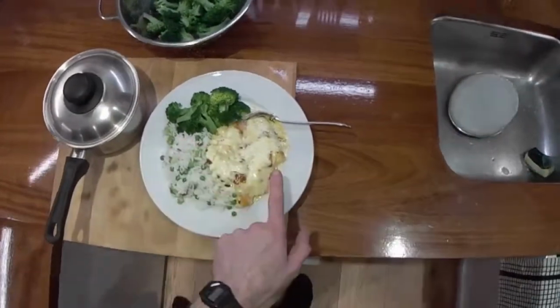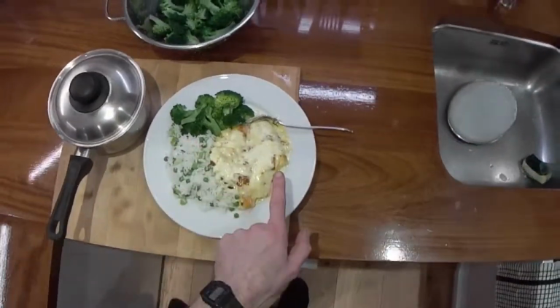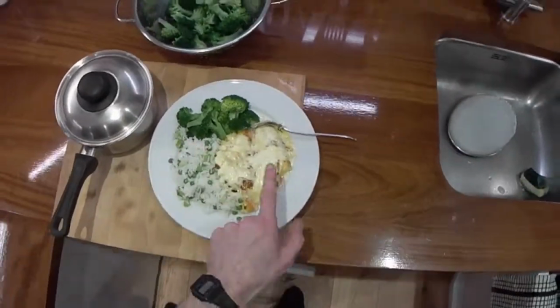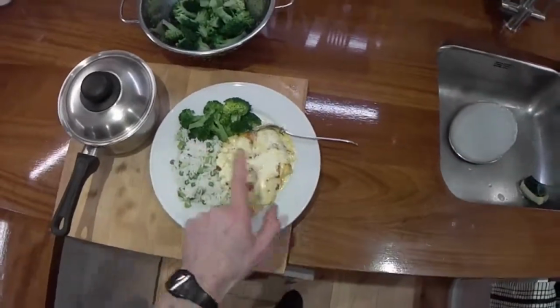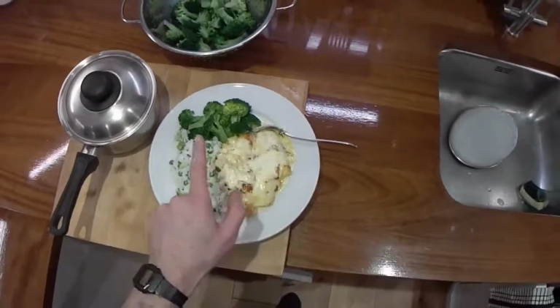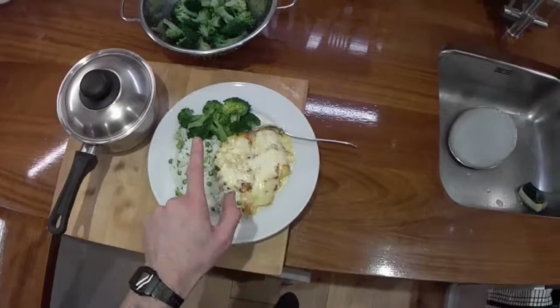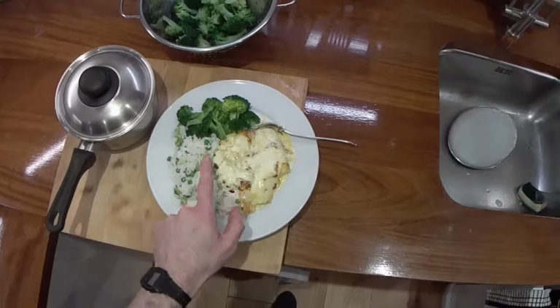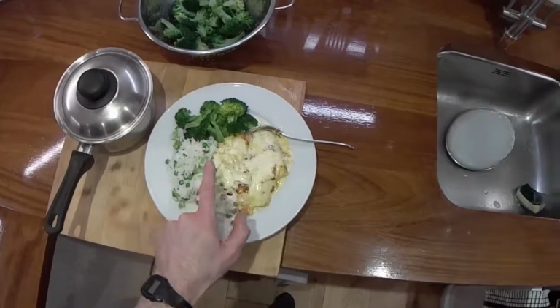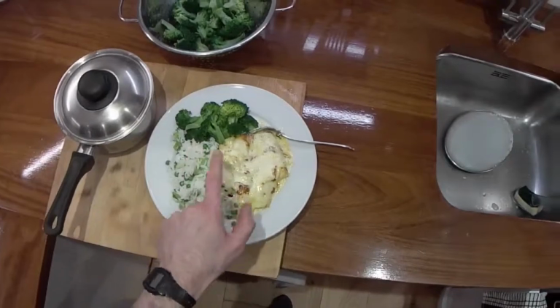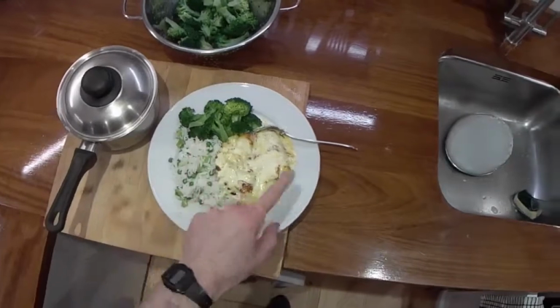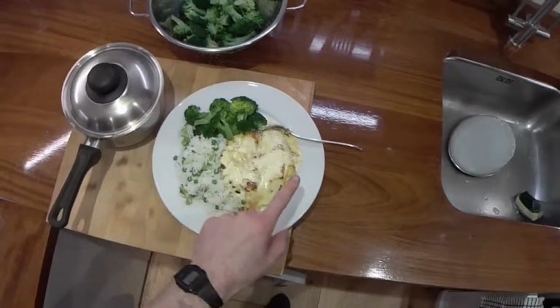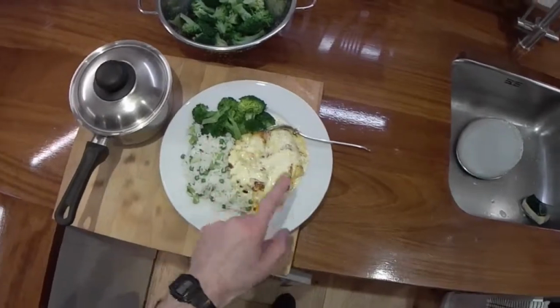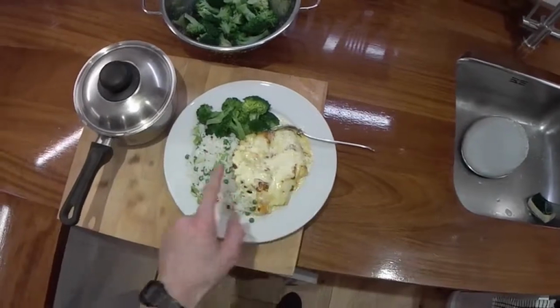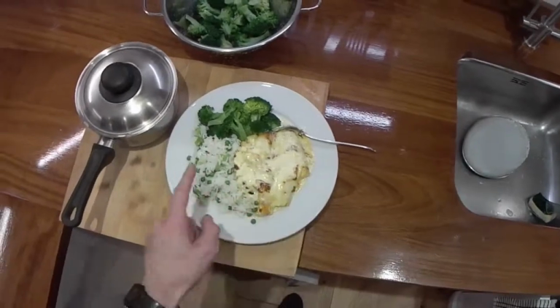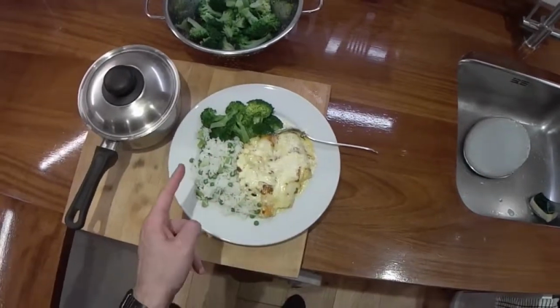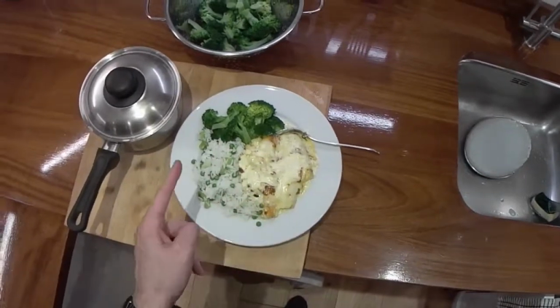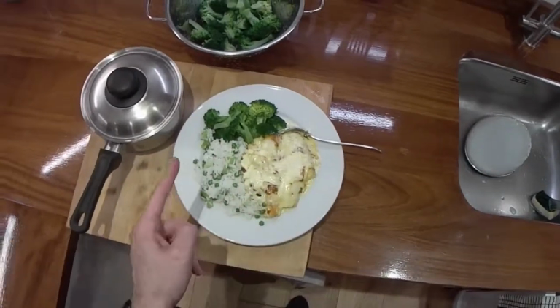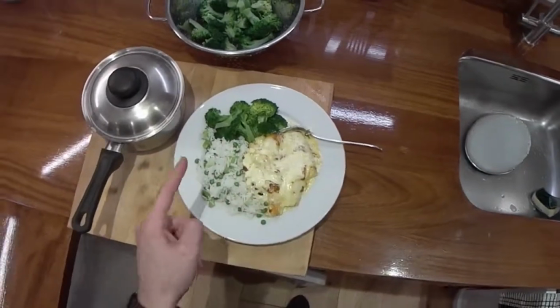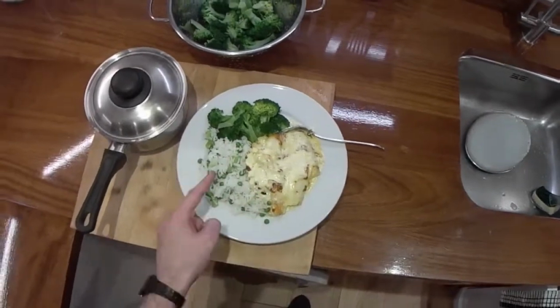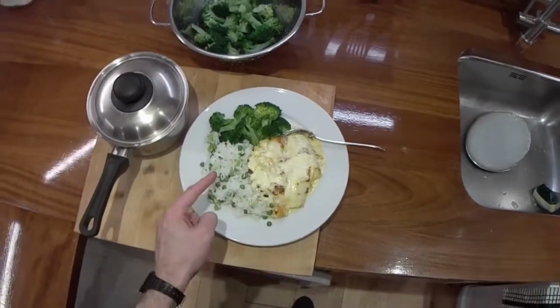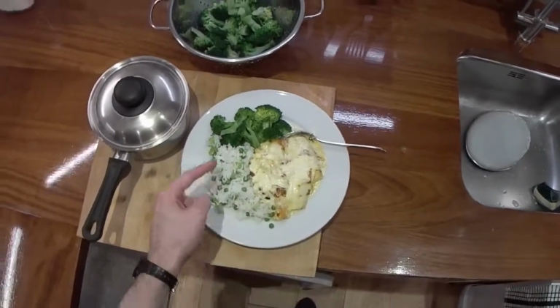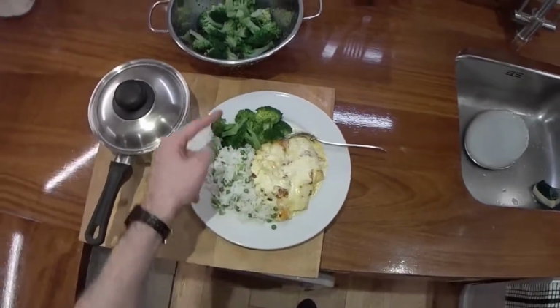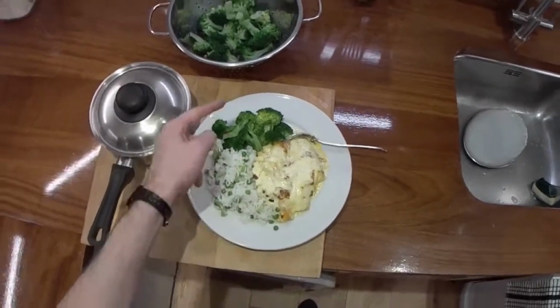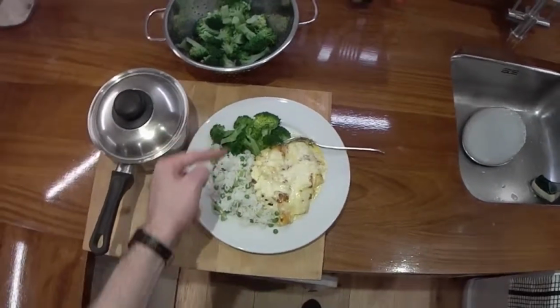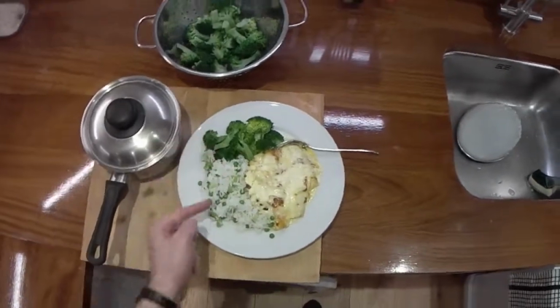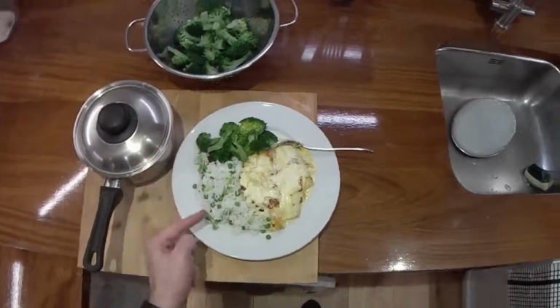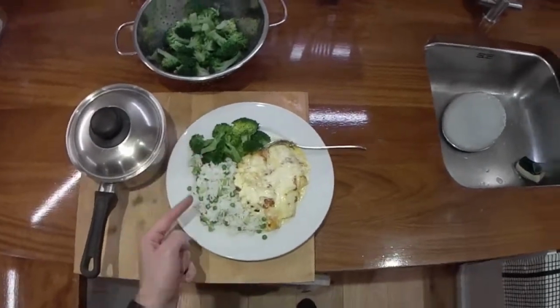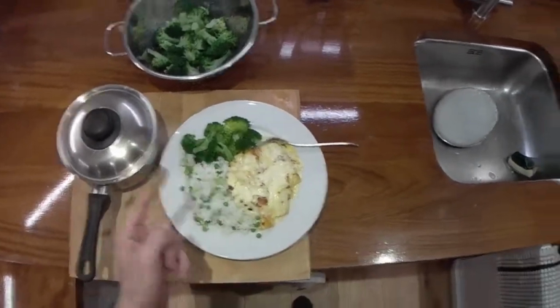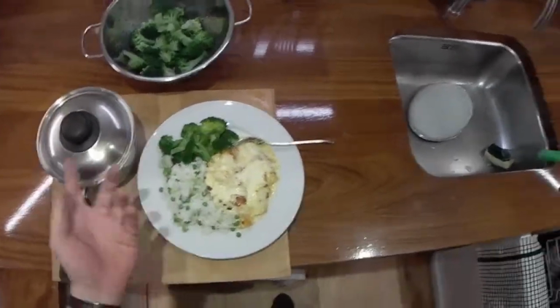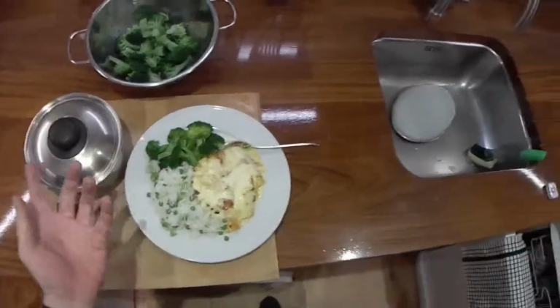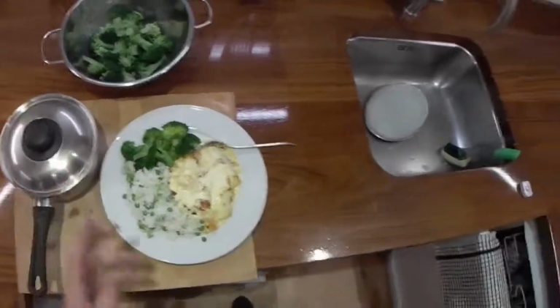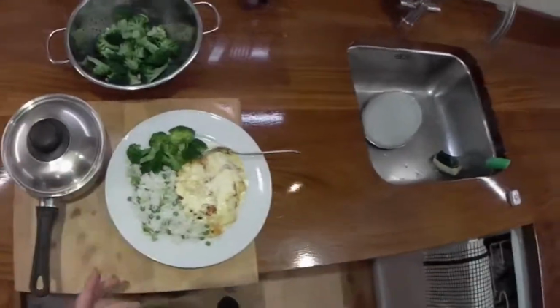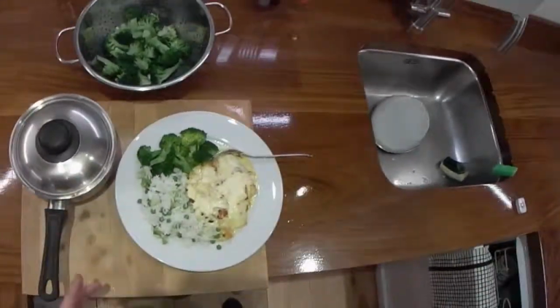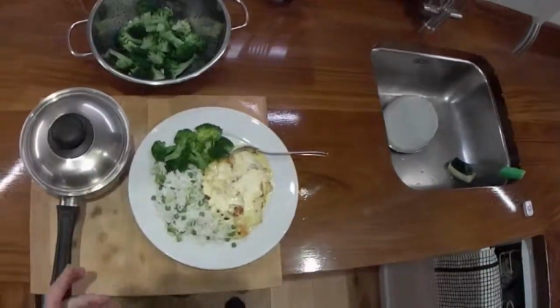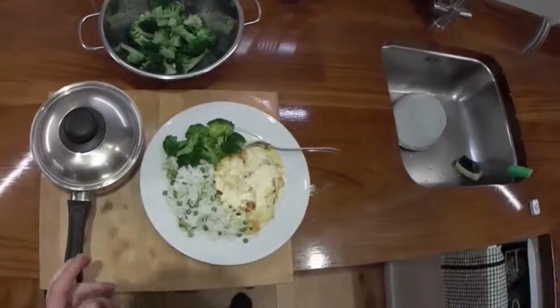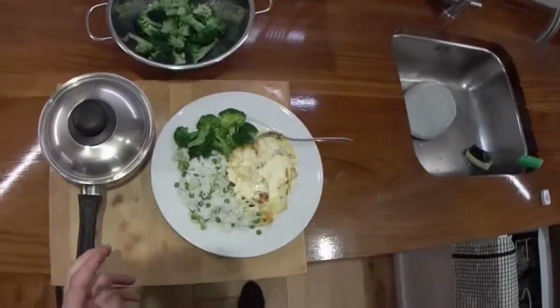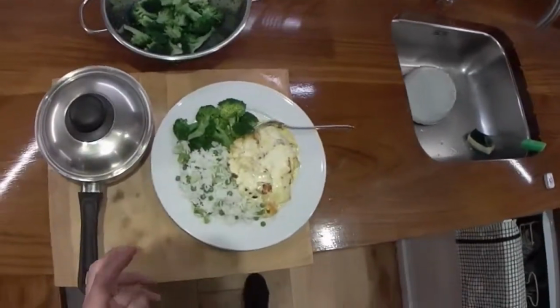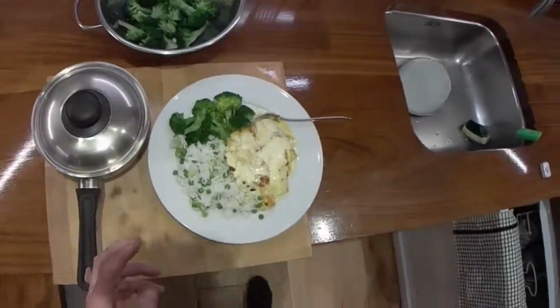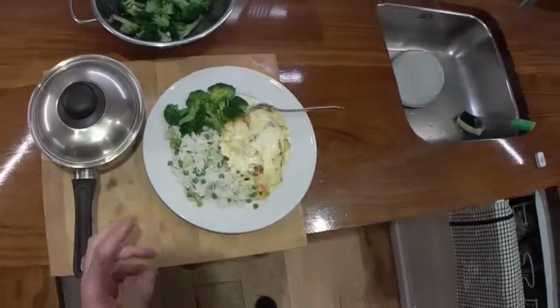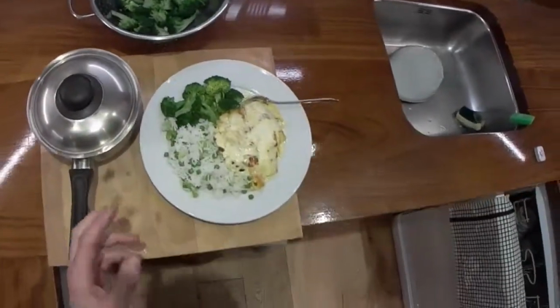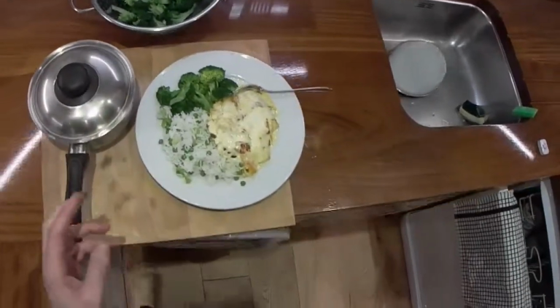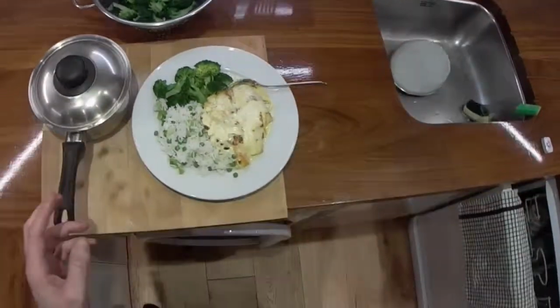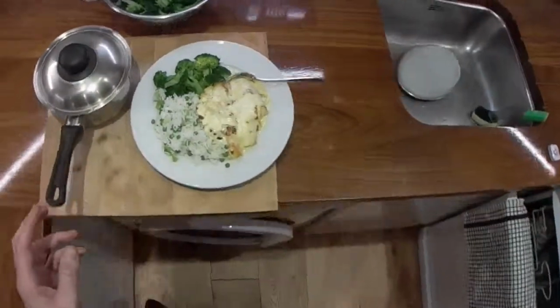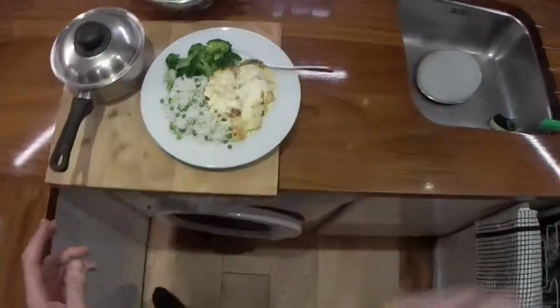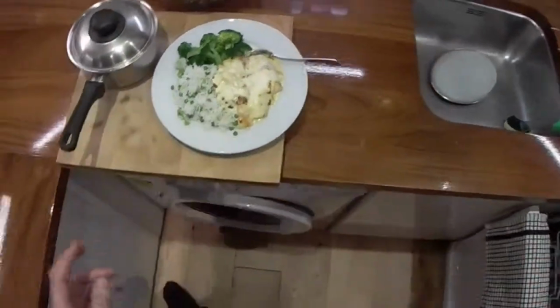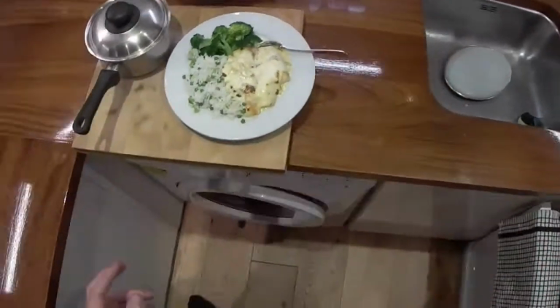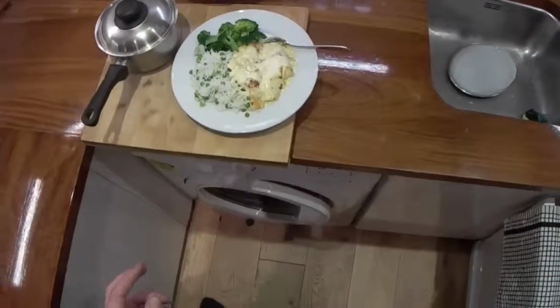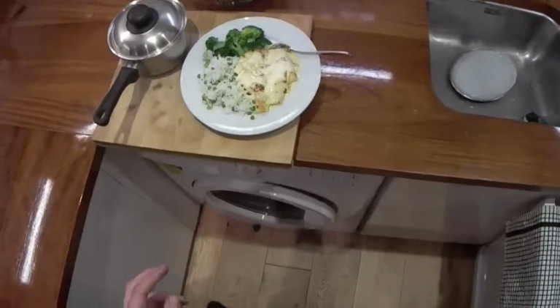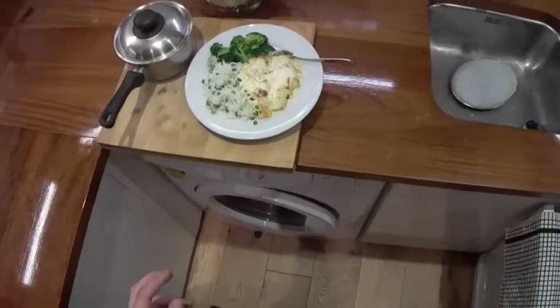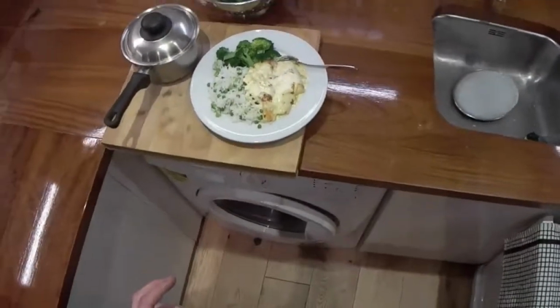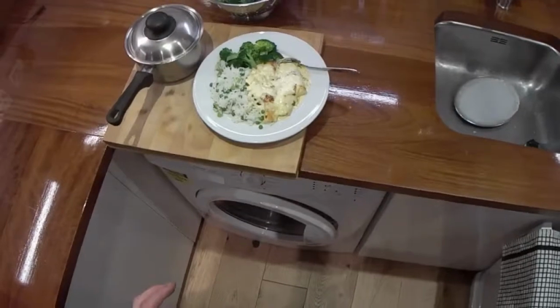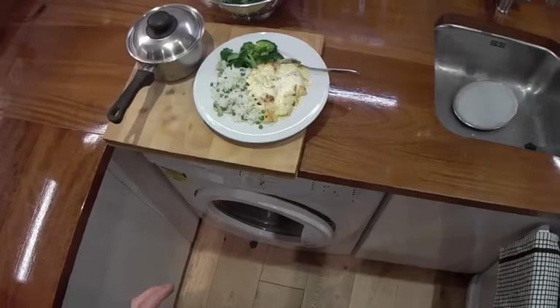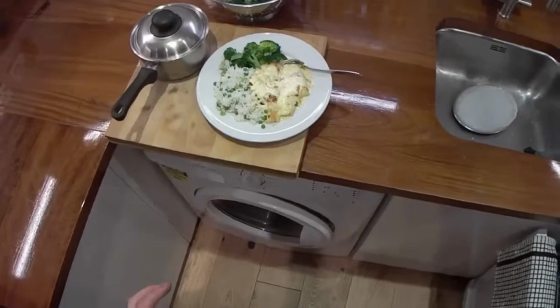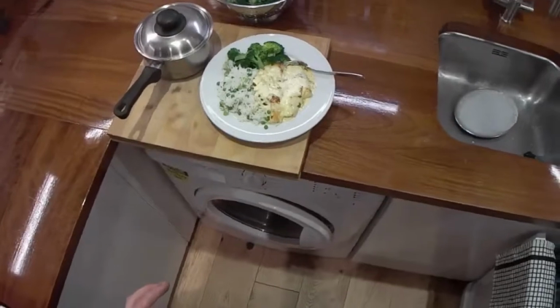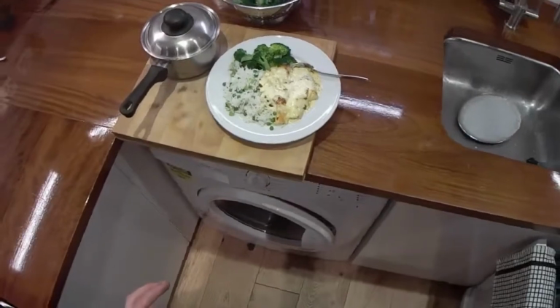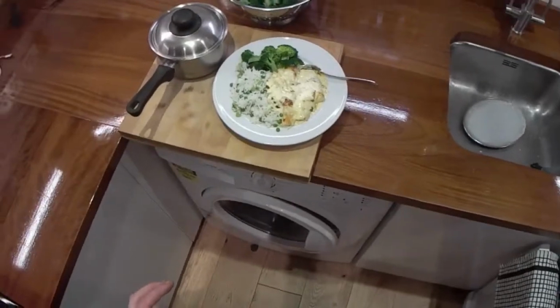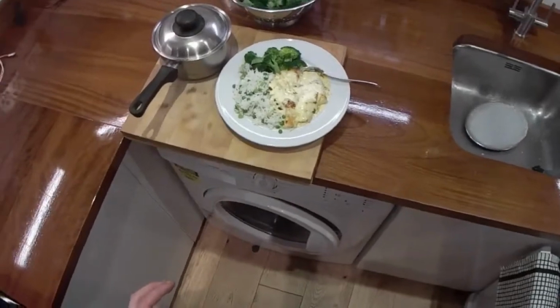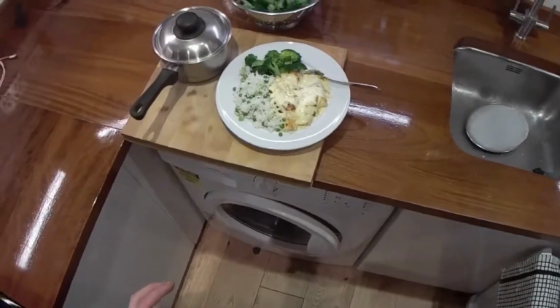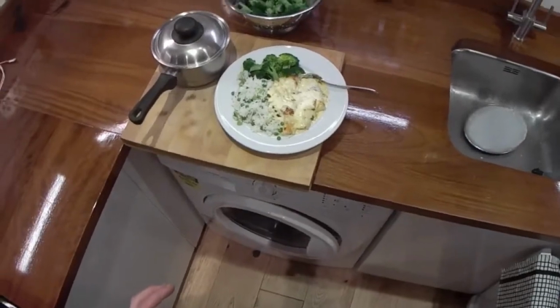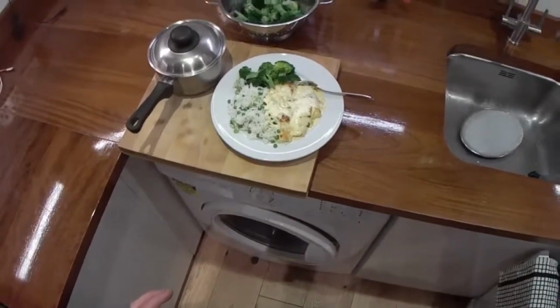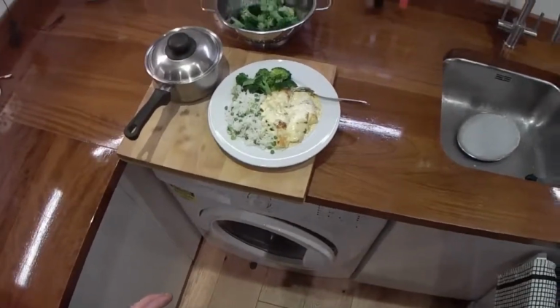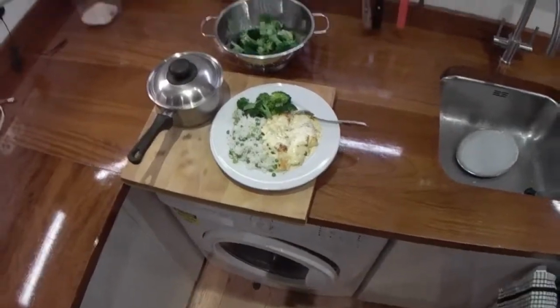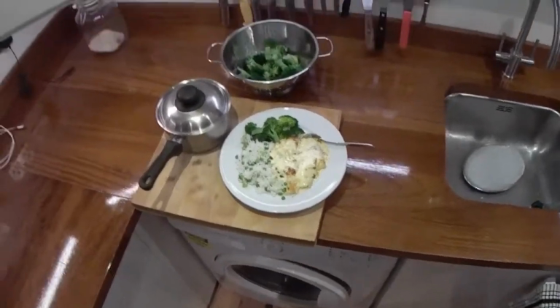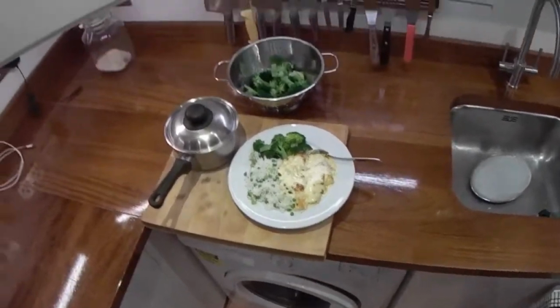So there you go - smoked haddock, cream and cheese, rice, broccoli, peas - and it rhymes. I shall talk to you next time.